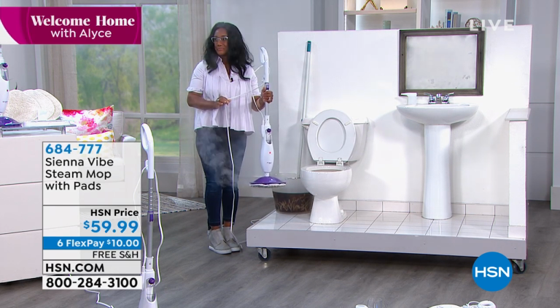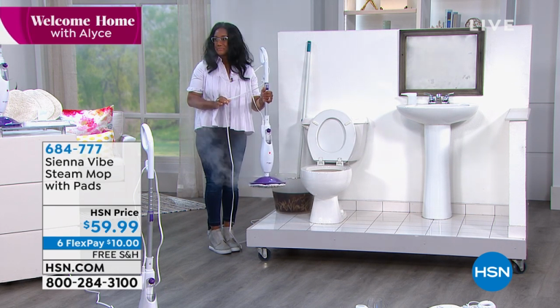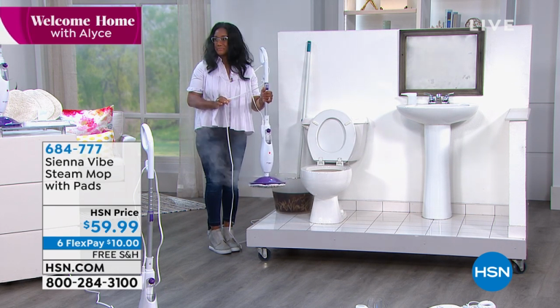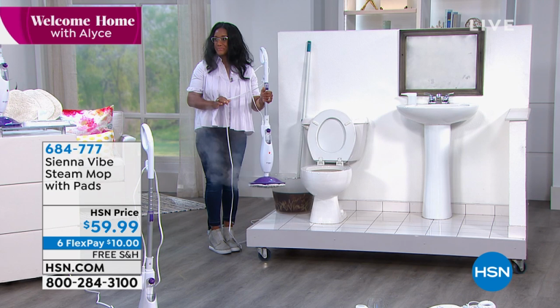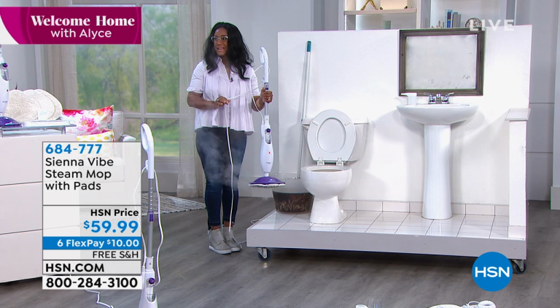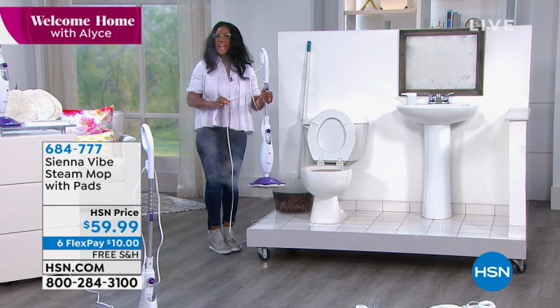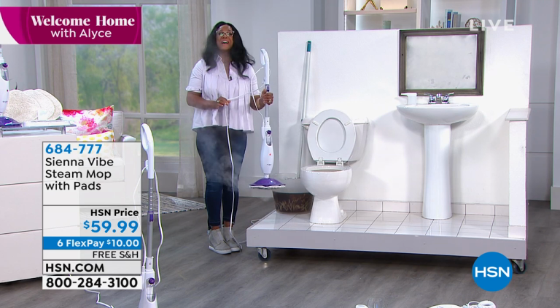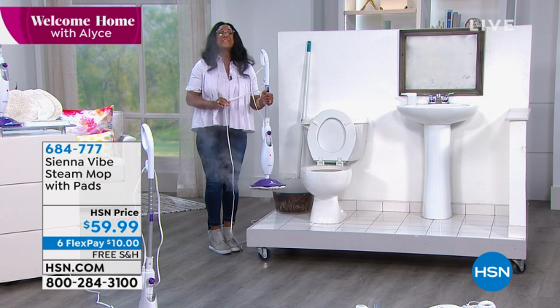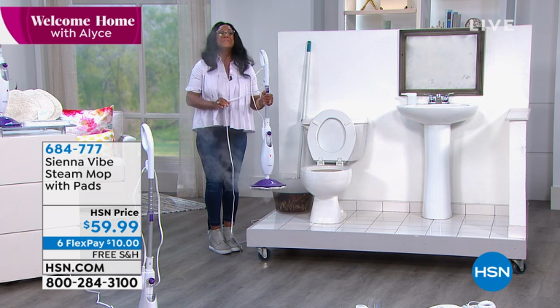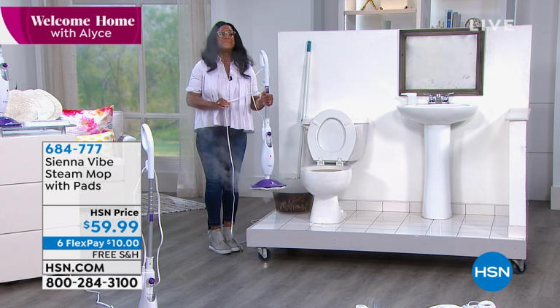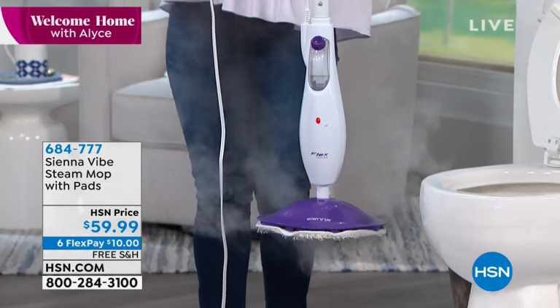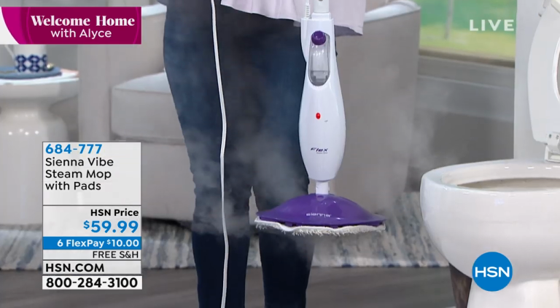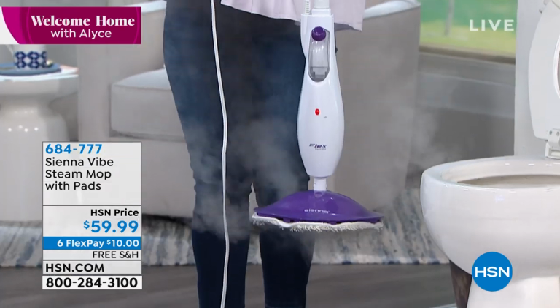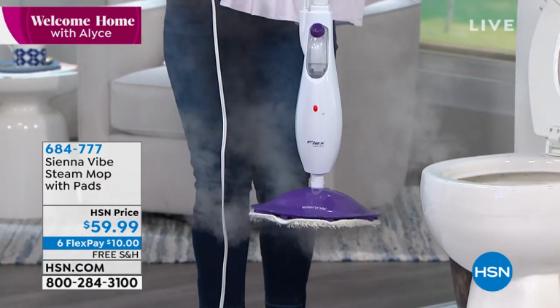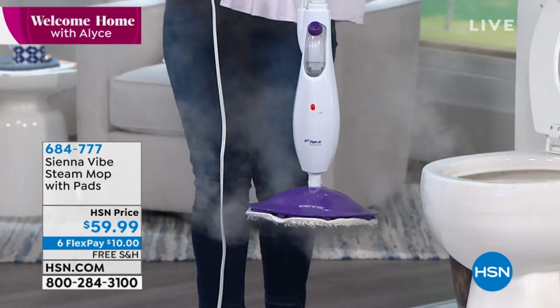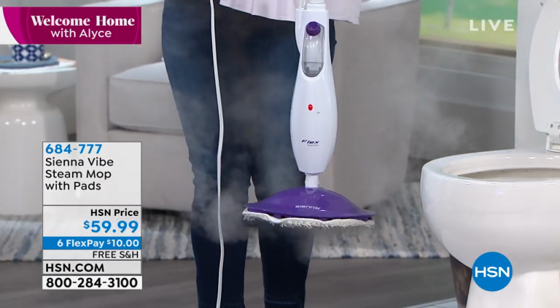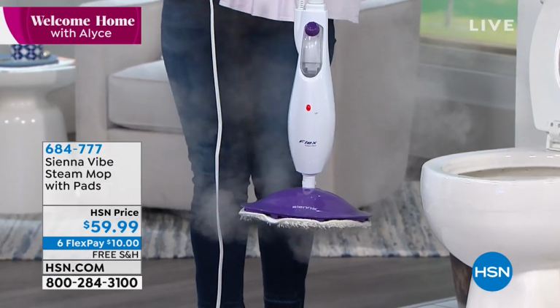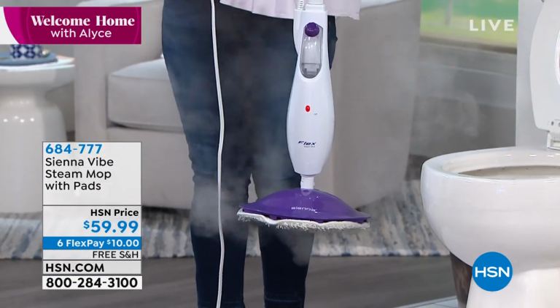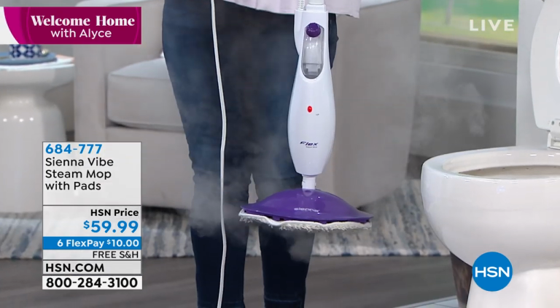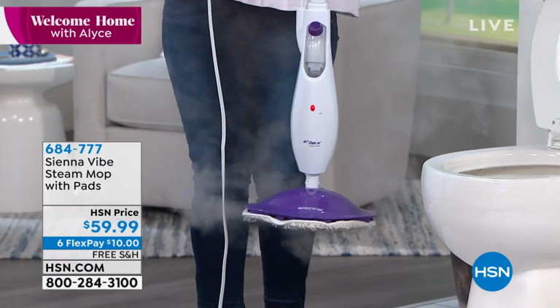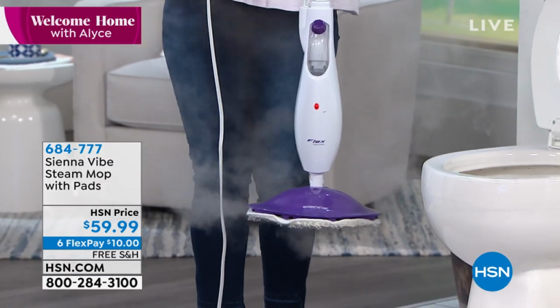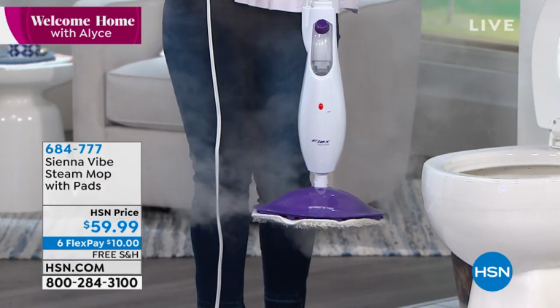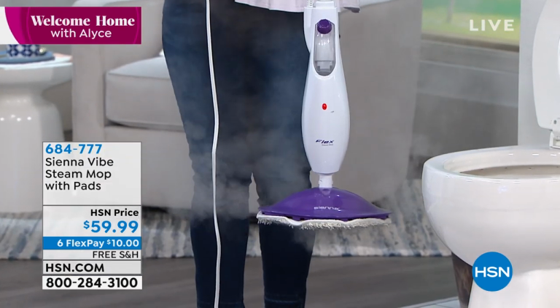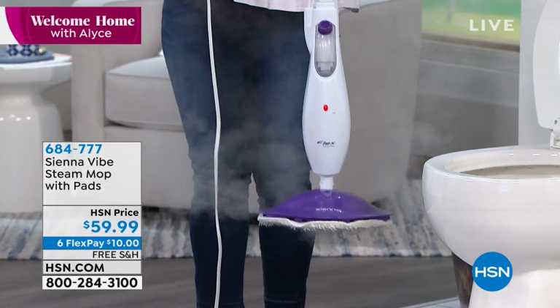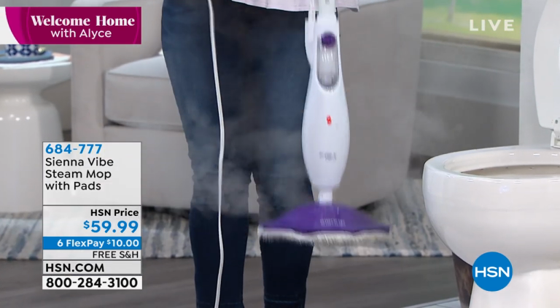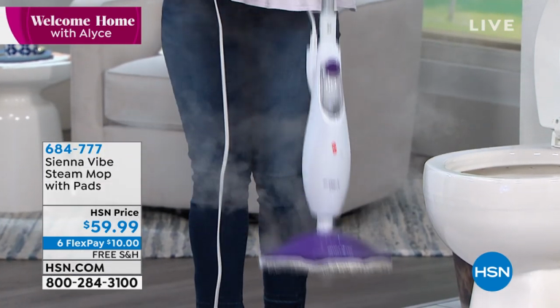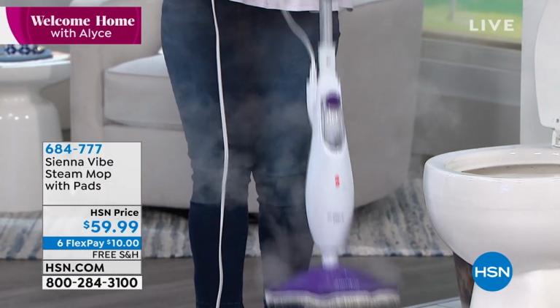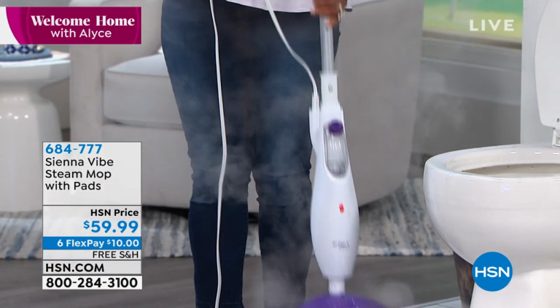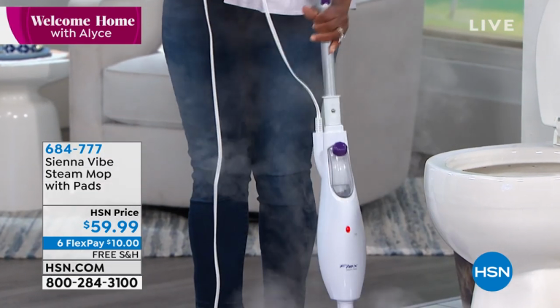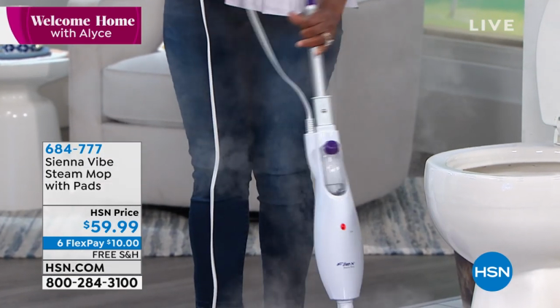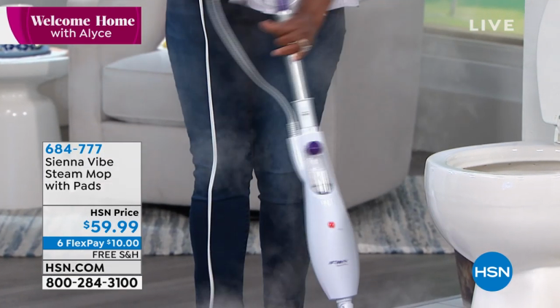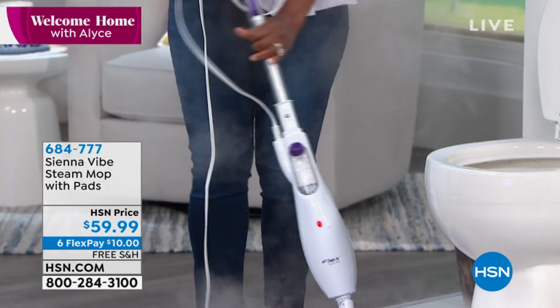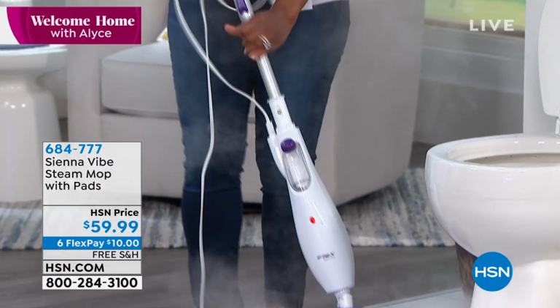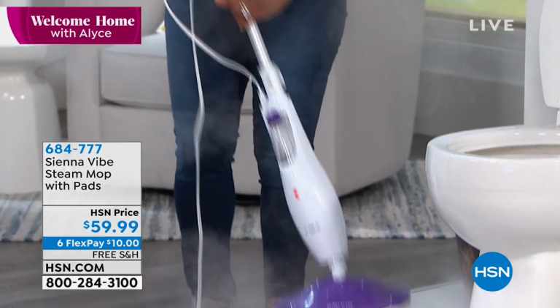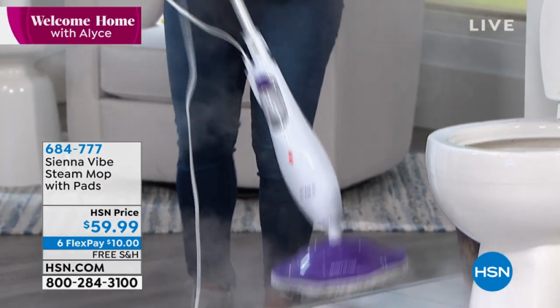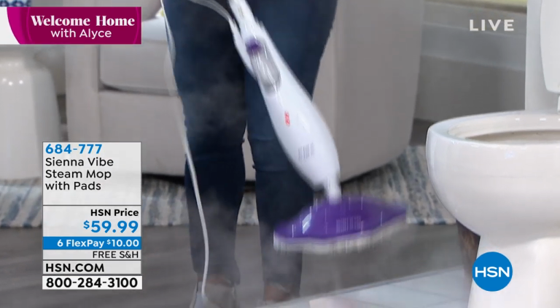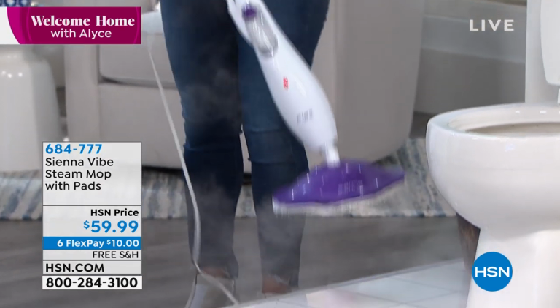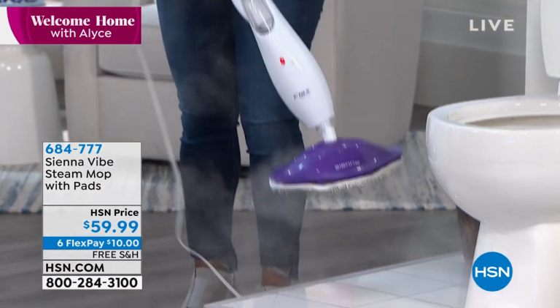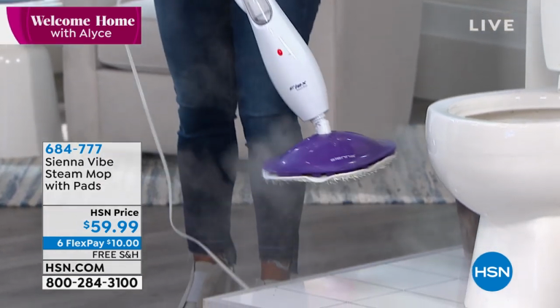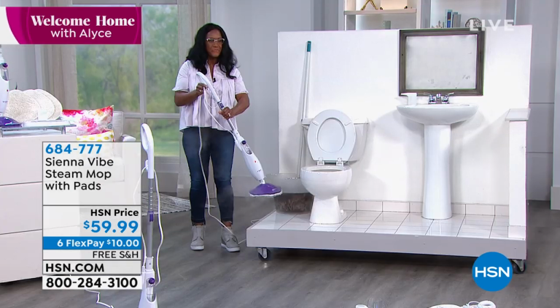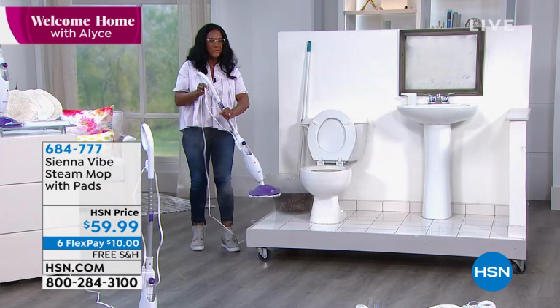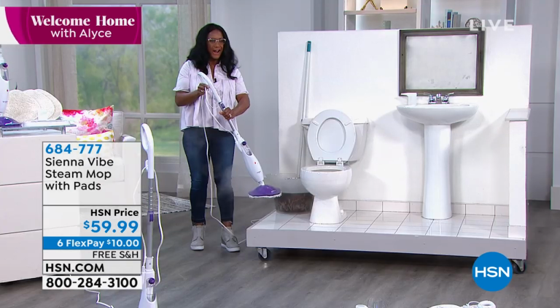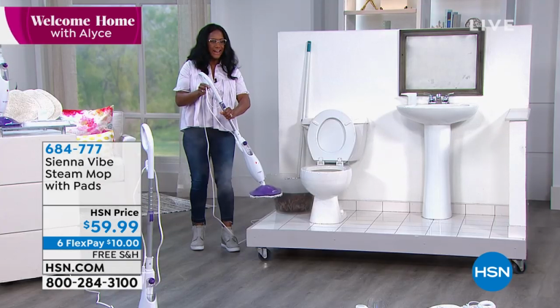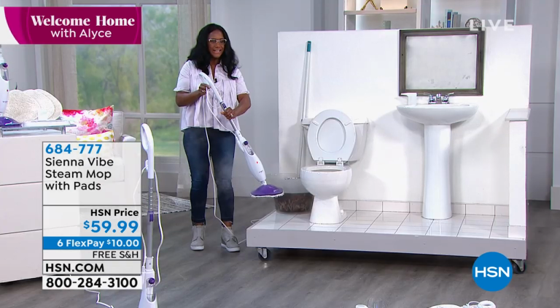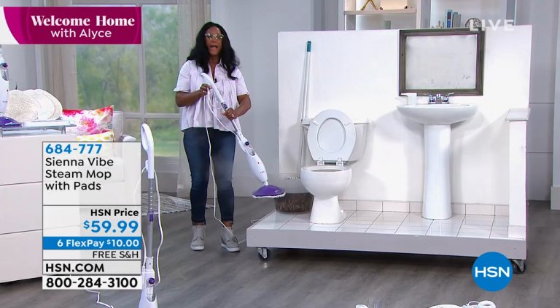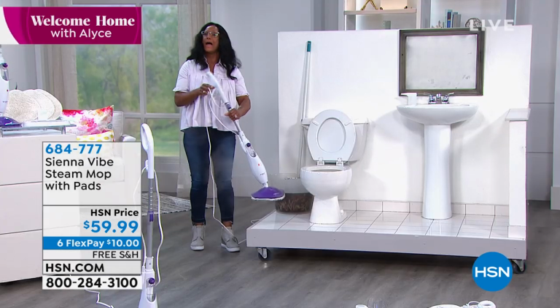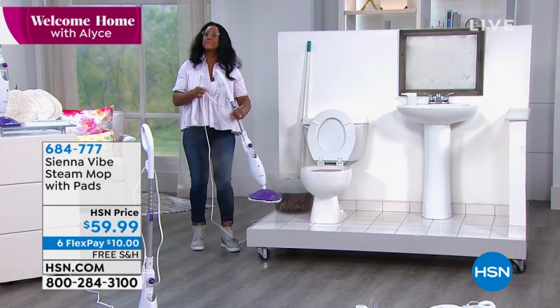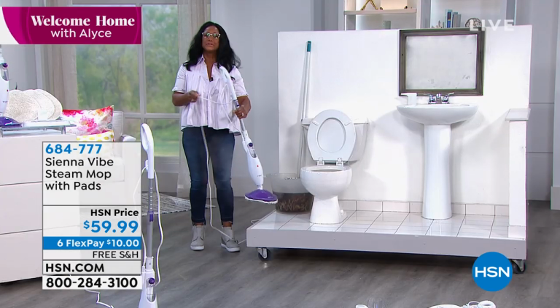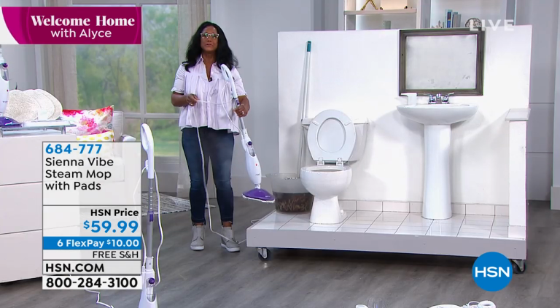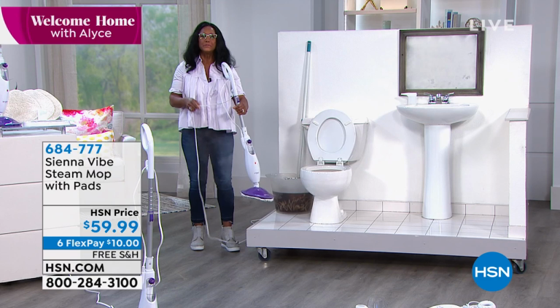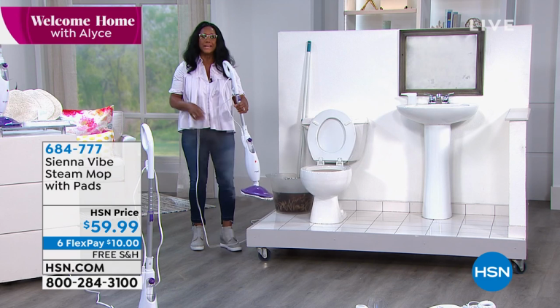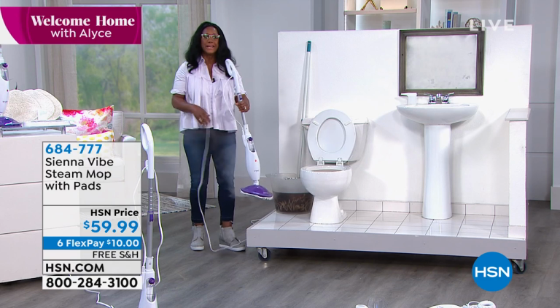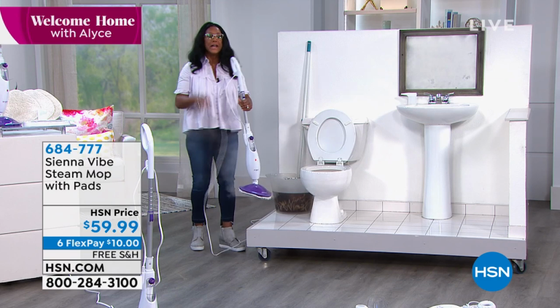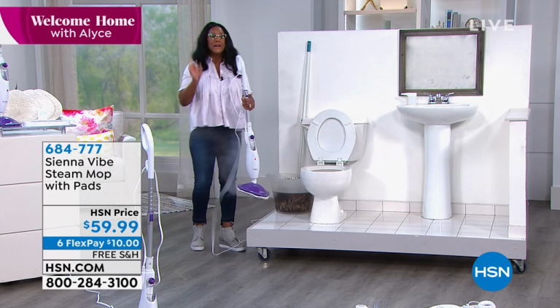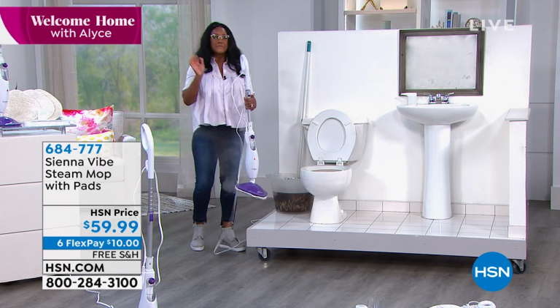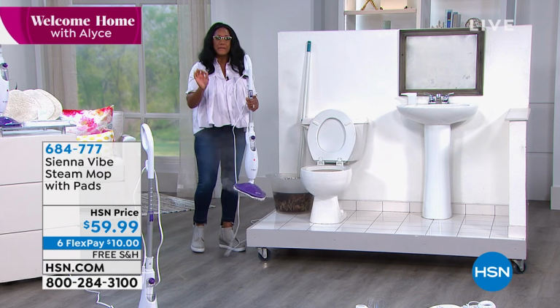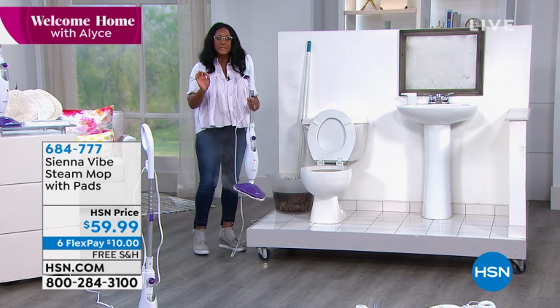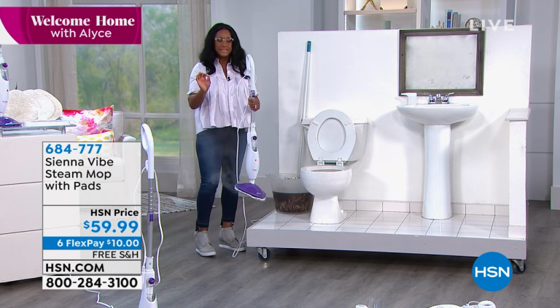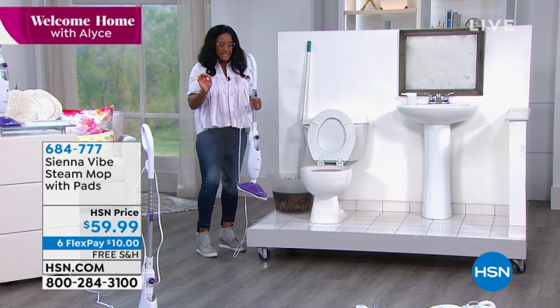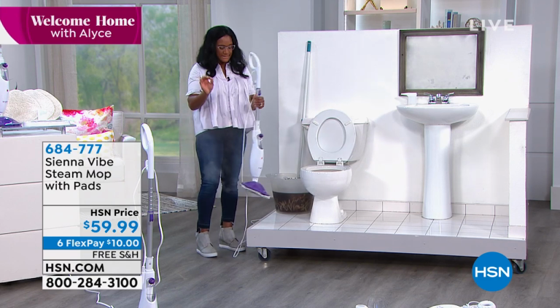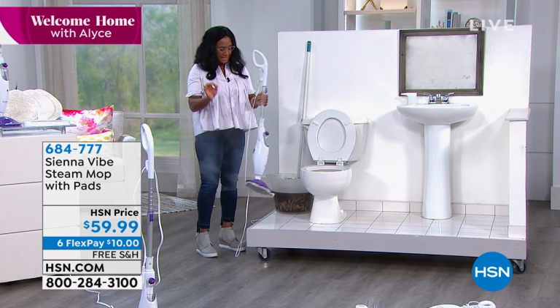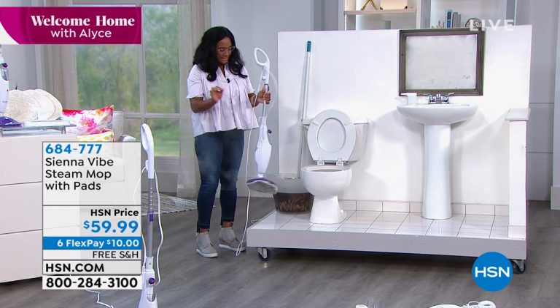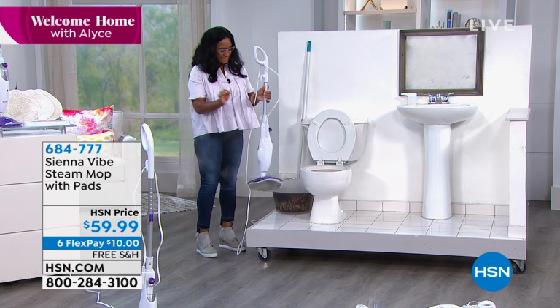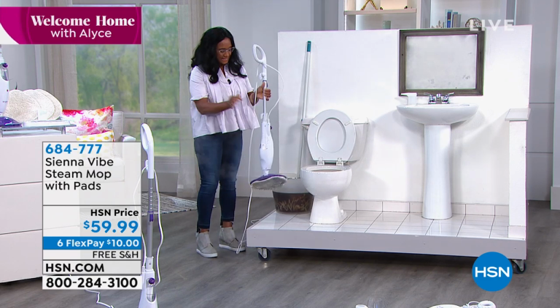The way it works: you plug this in and it heats up in five to ten seconds. Can you see all of the steam coming out? Five to ten seconds — like my clothes steamer takes longer than that. Five to ten seconds.